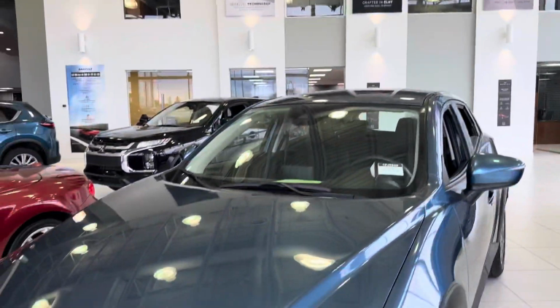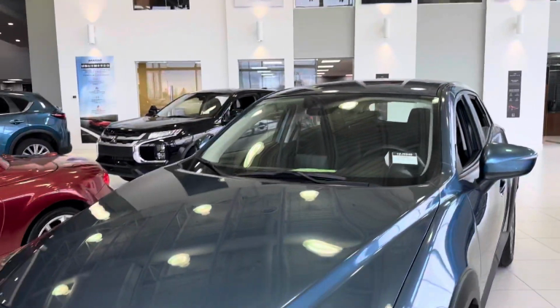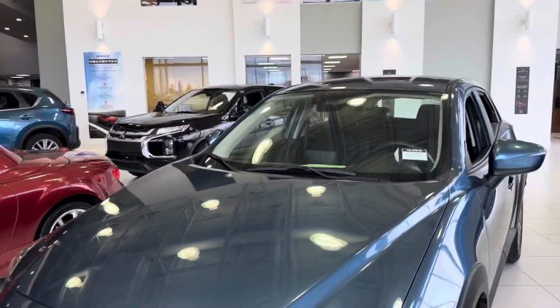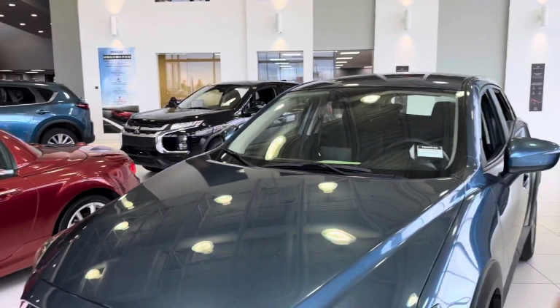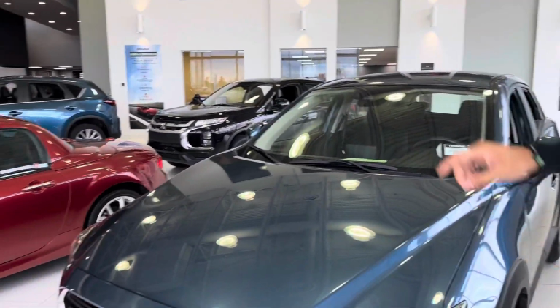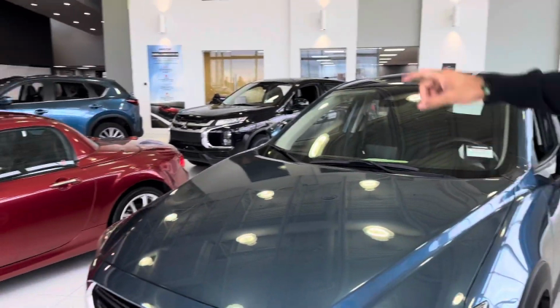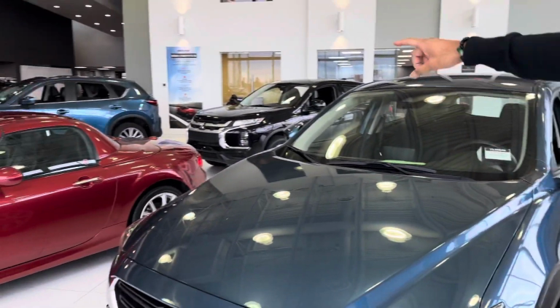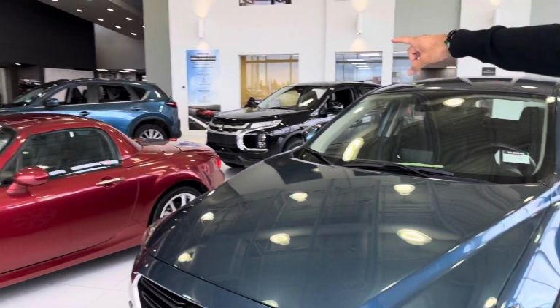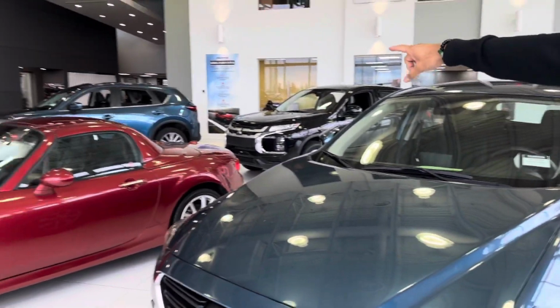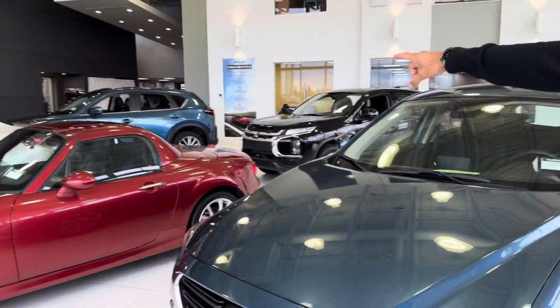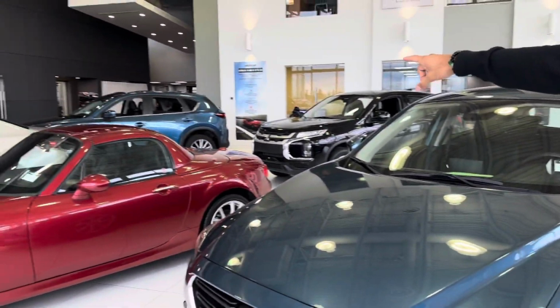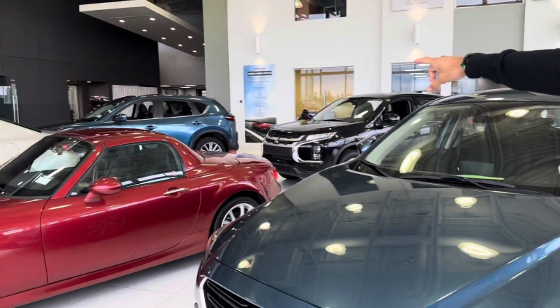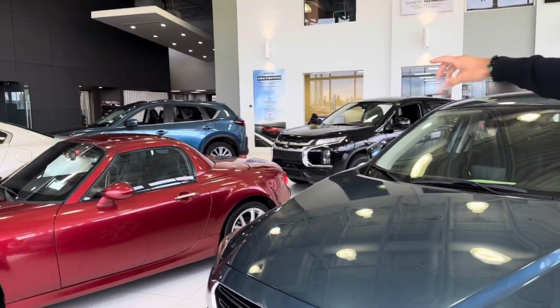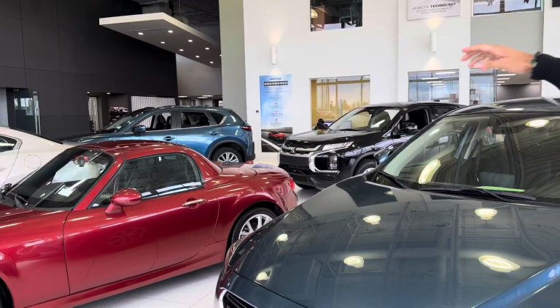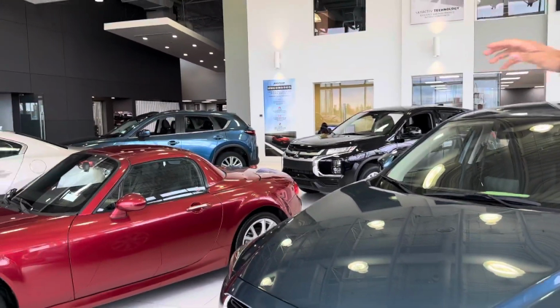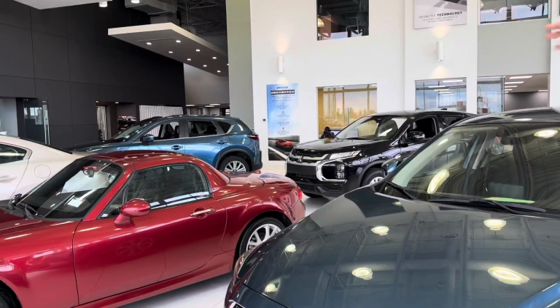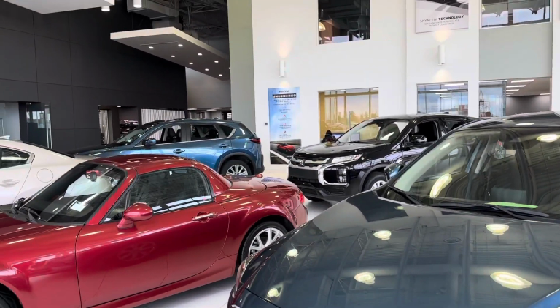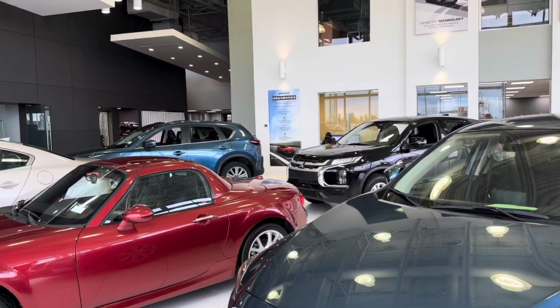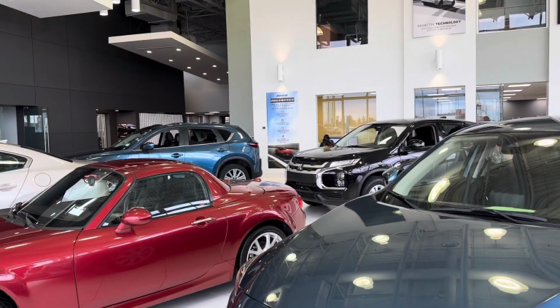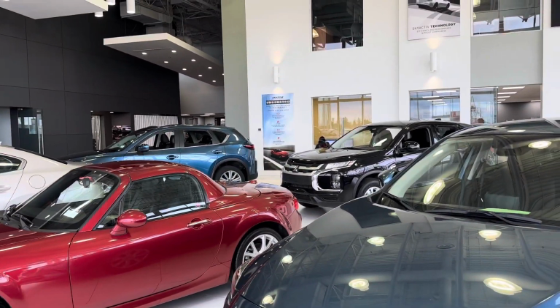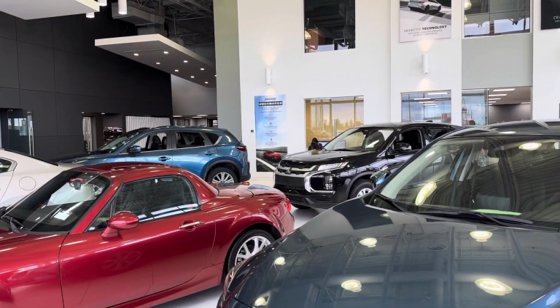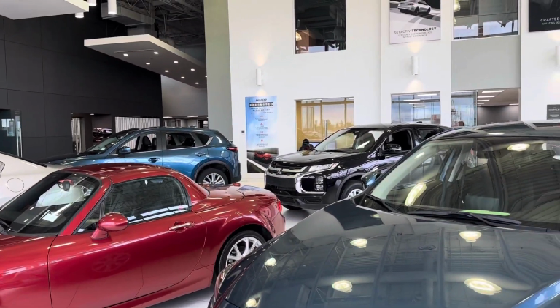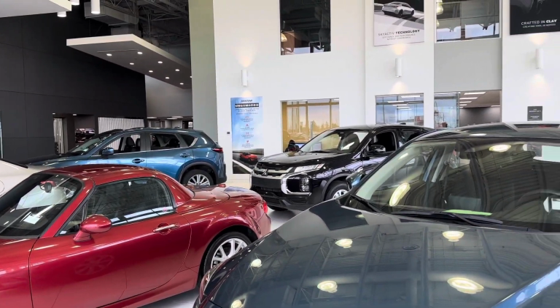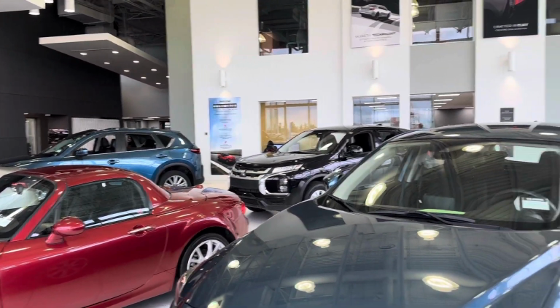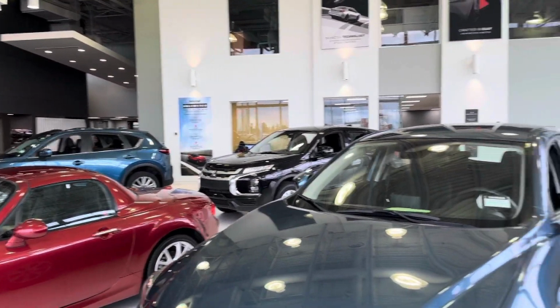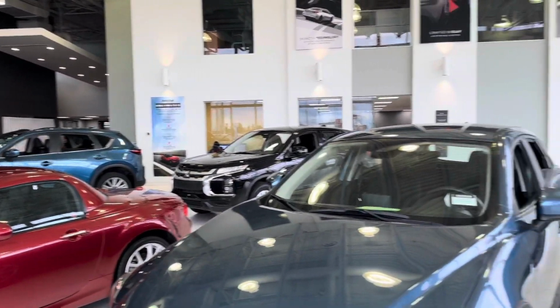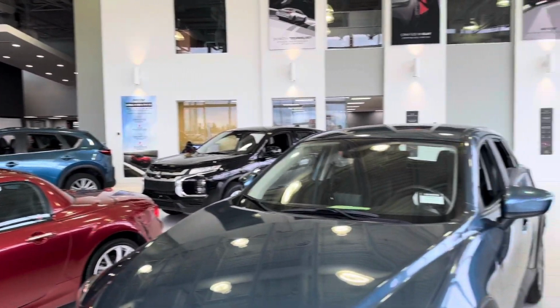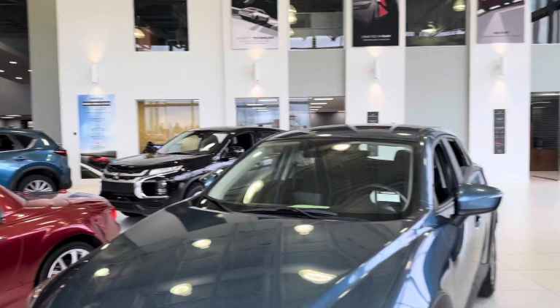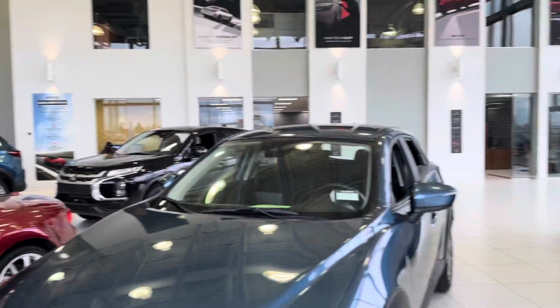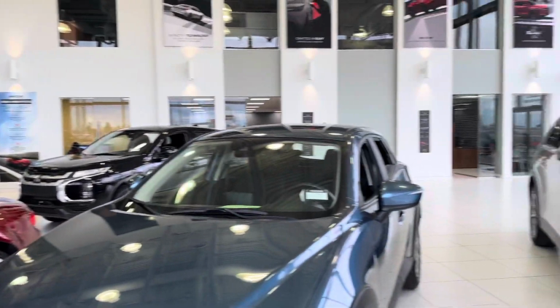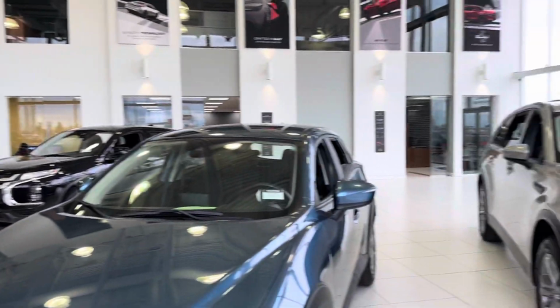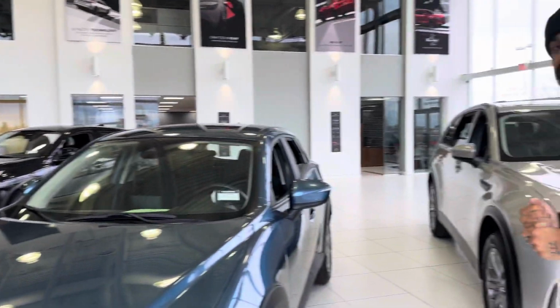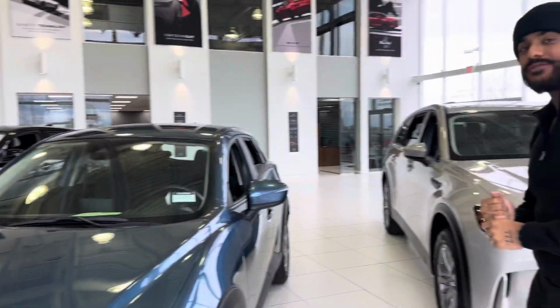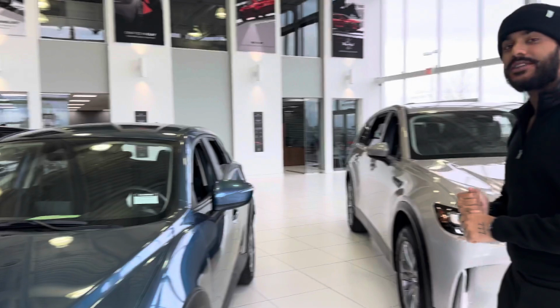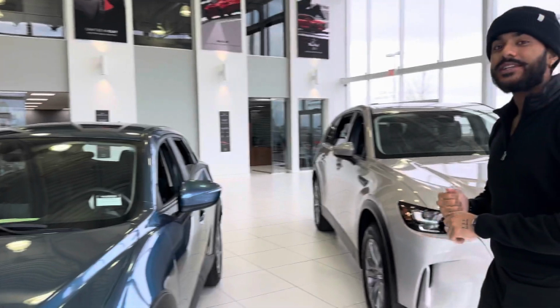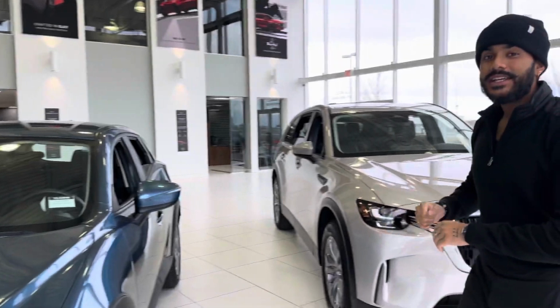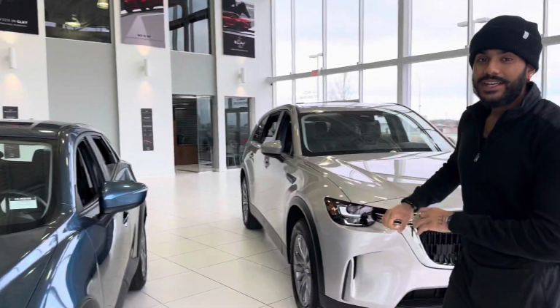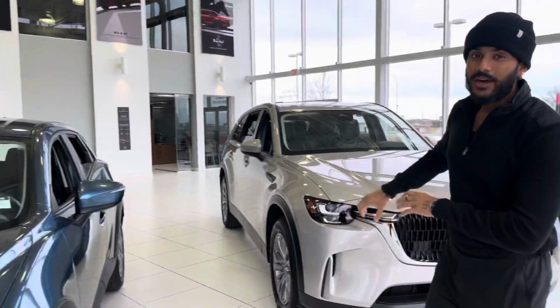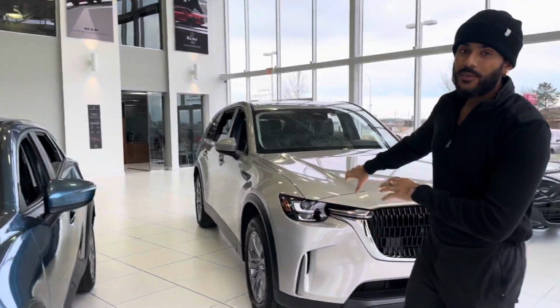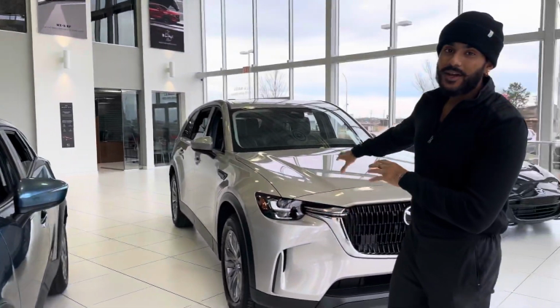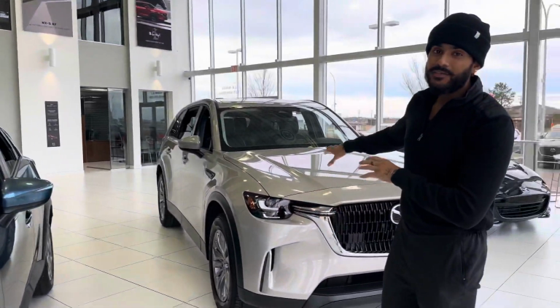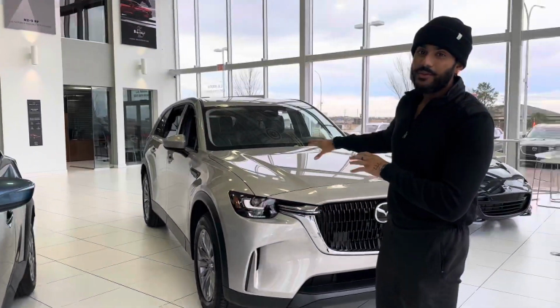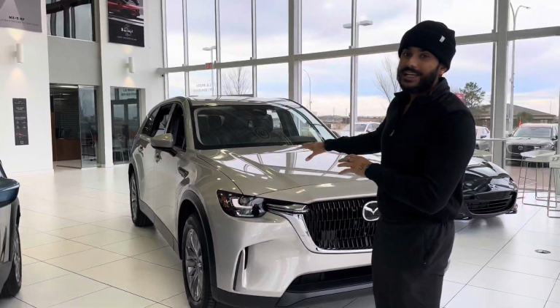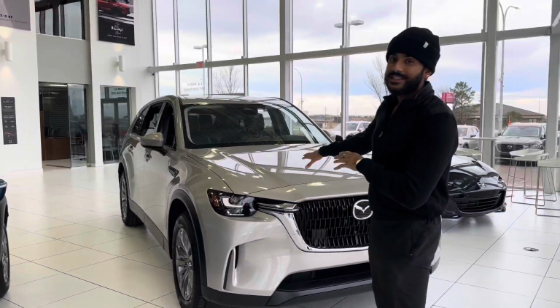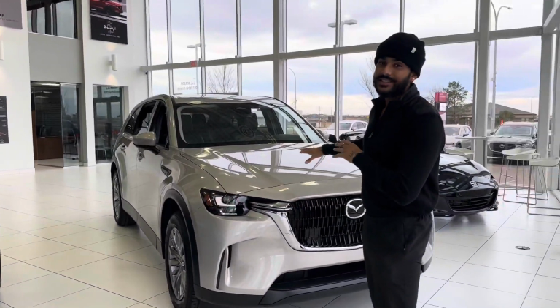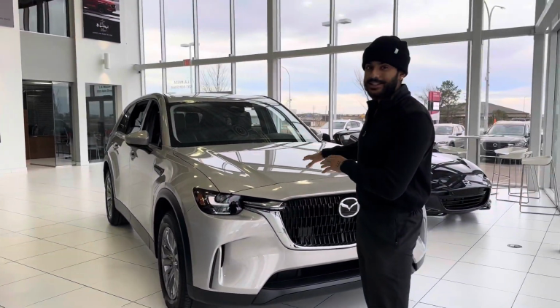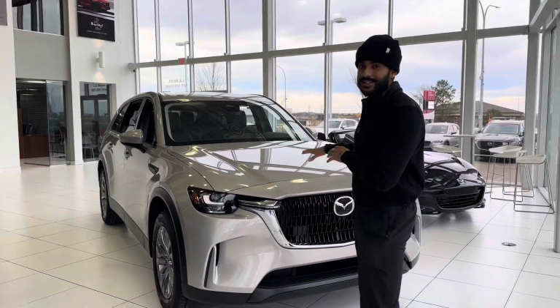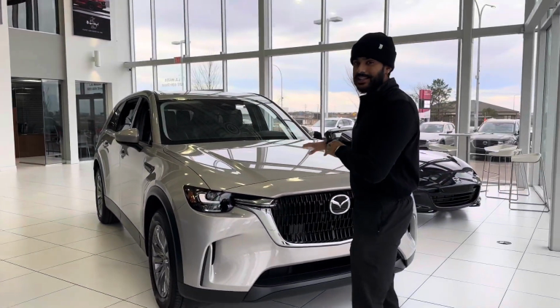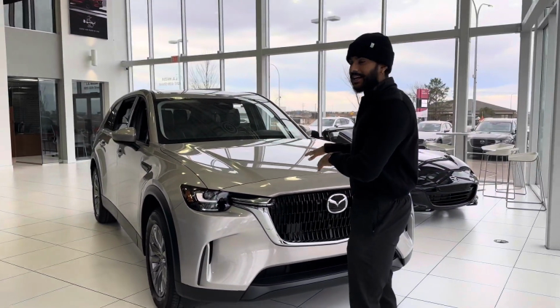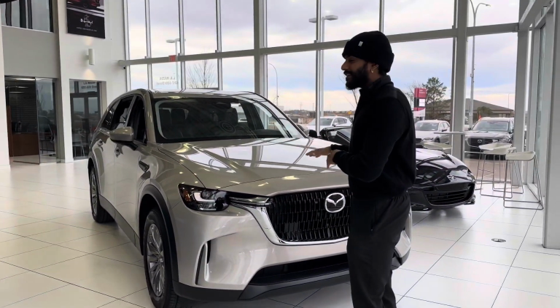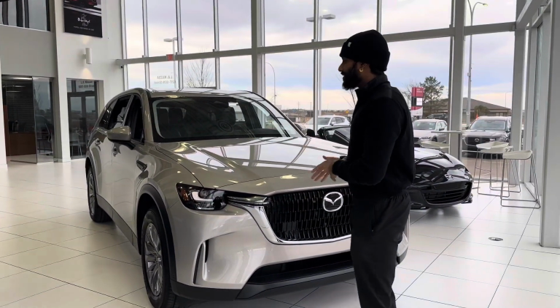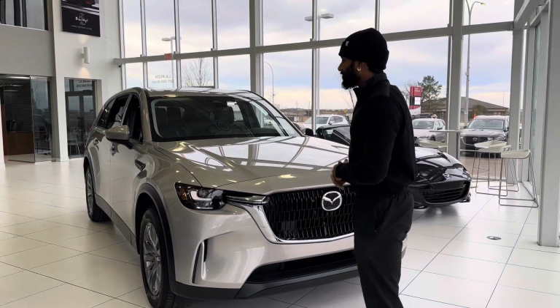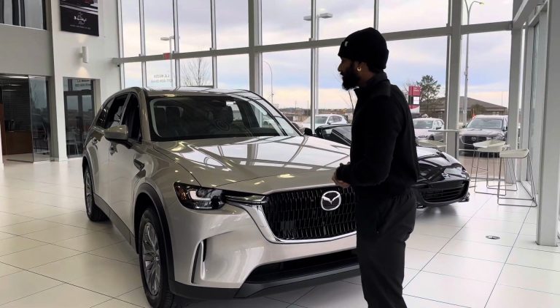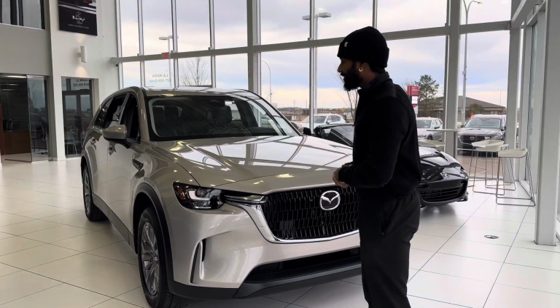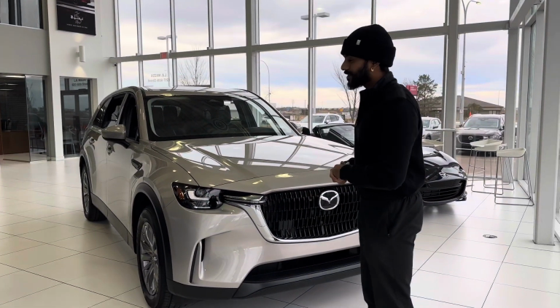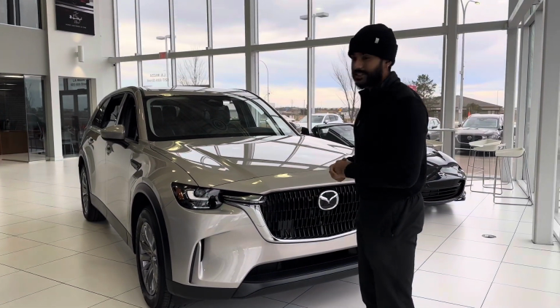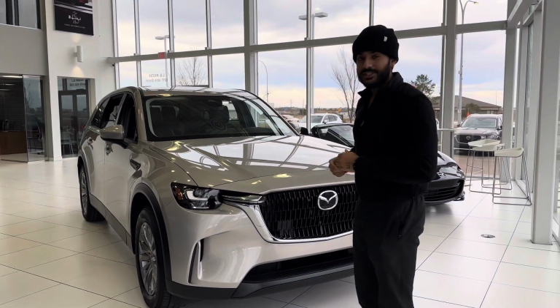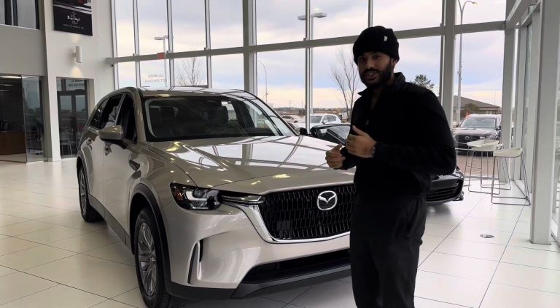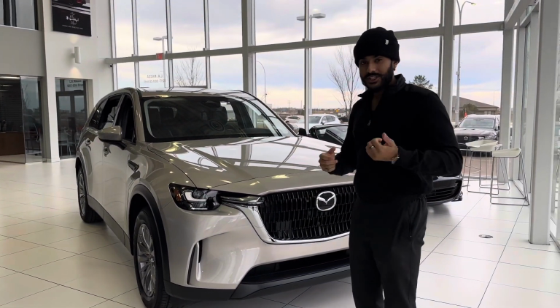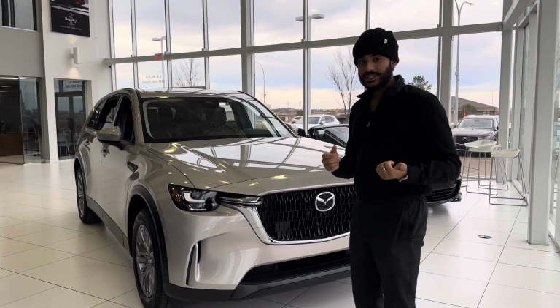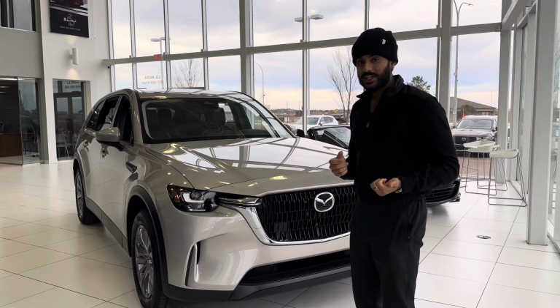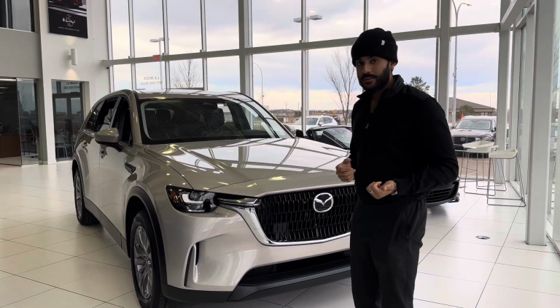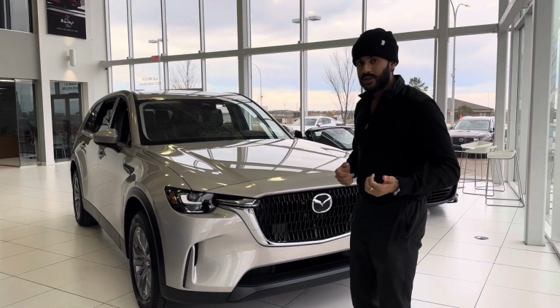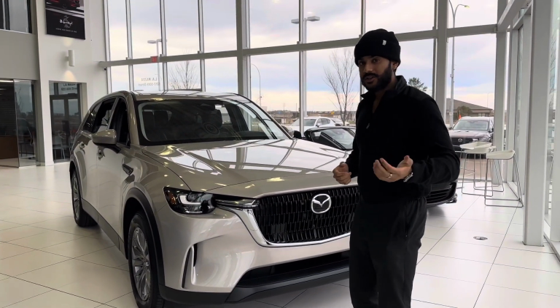You see that blue one? So that's obviously a regular 5-passenger SUV. Now we have the Mazda CX-90 sitting right here — this is the GSL model.